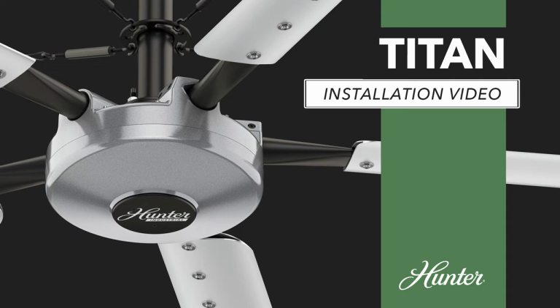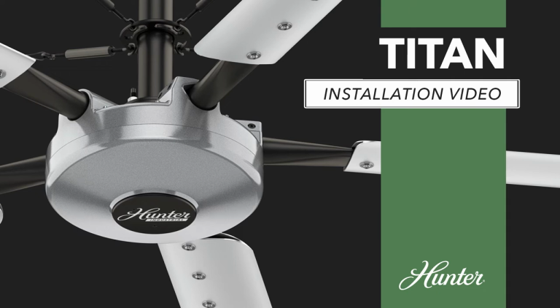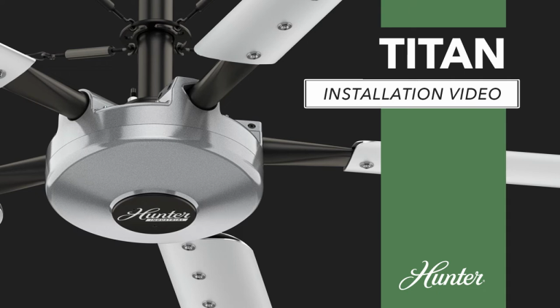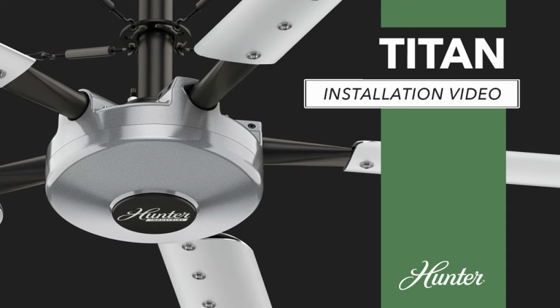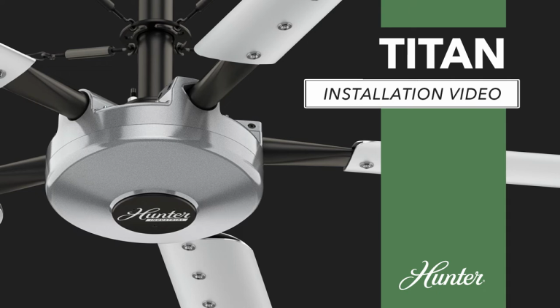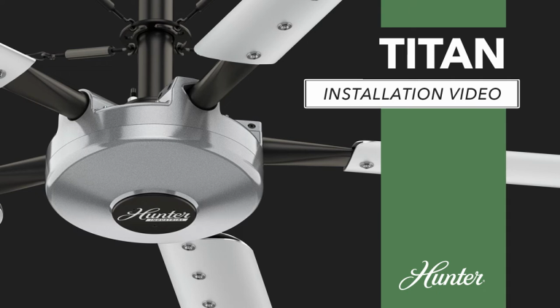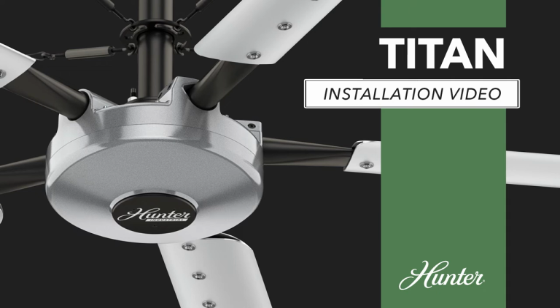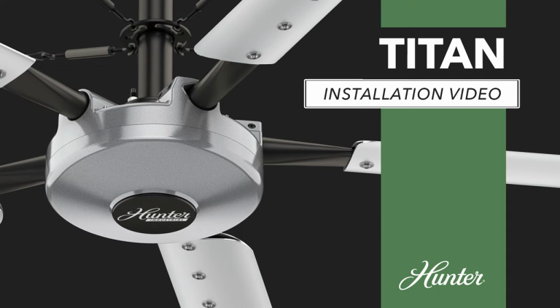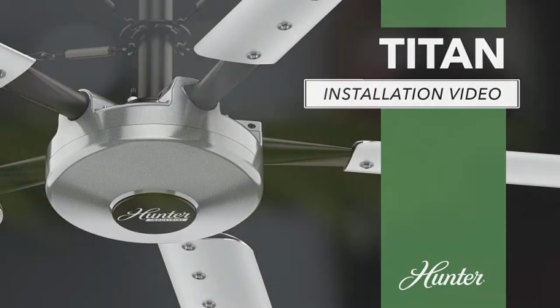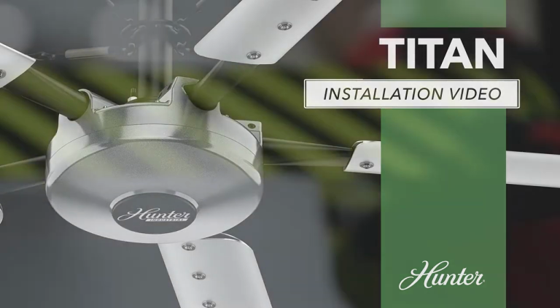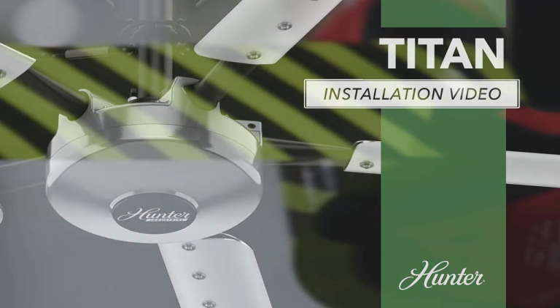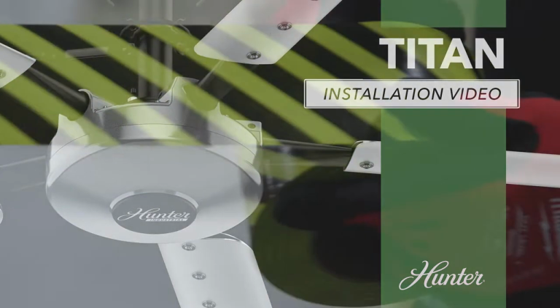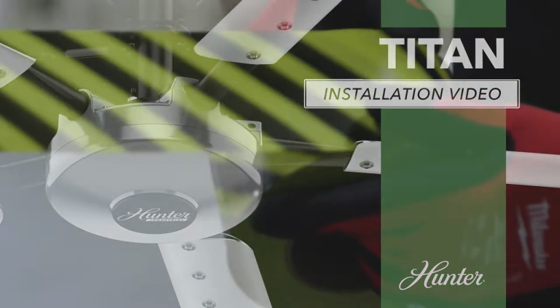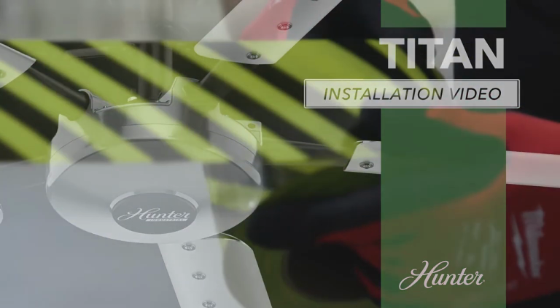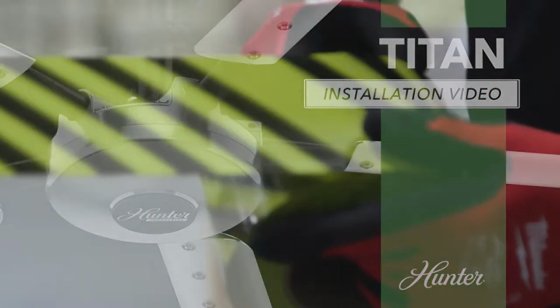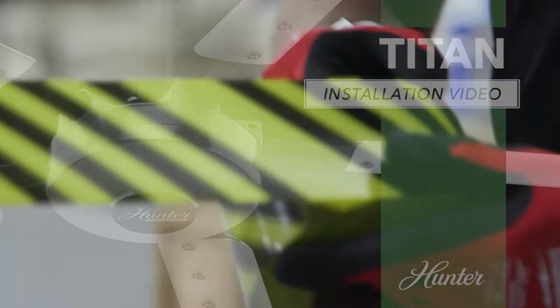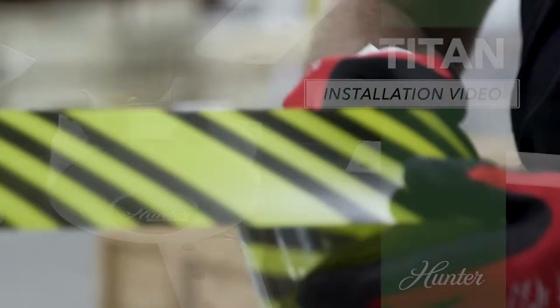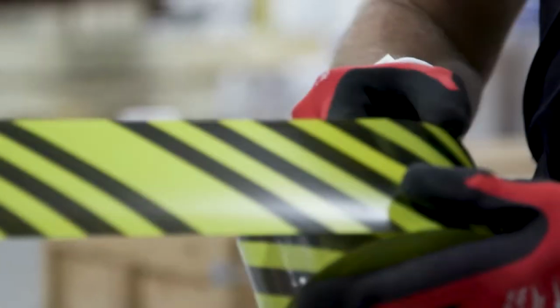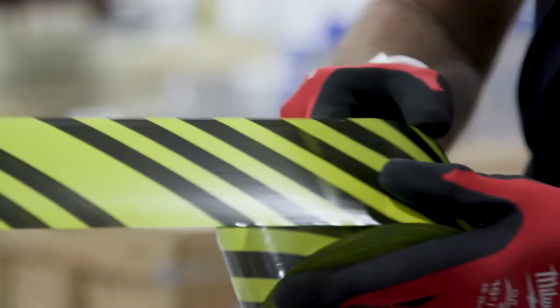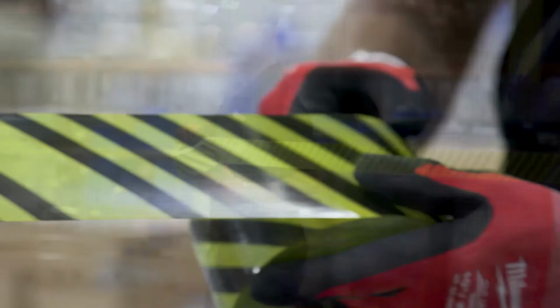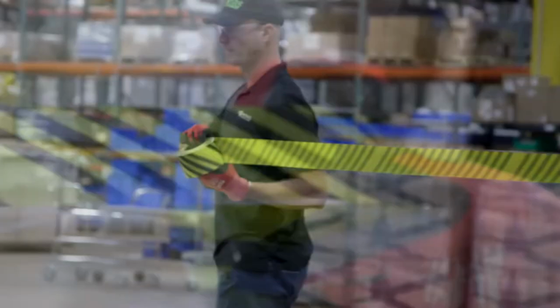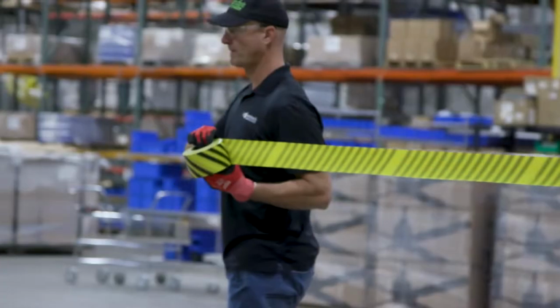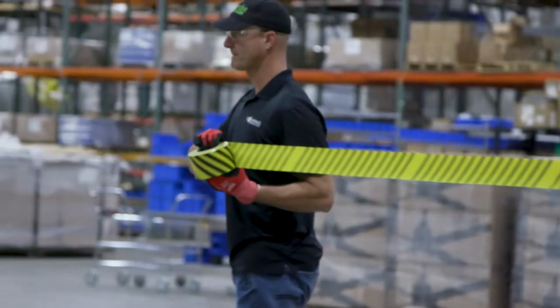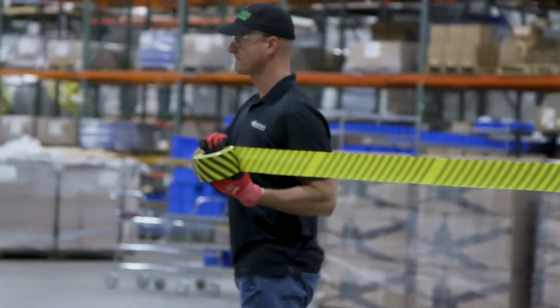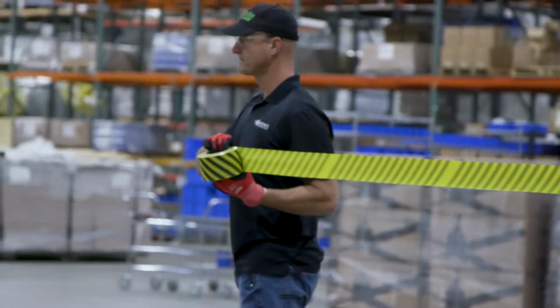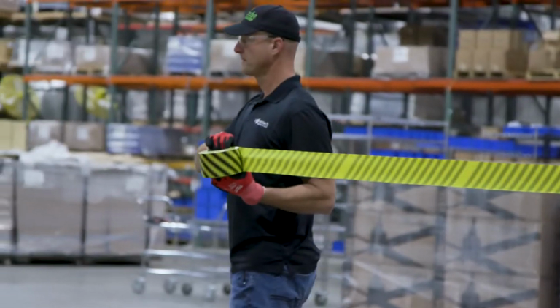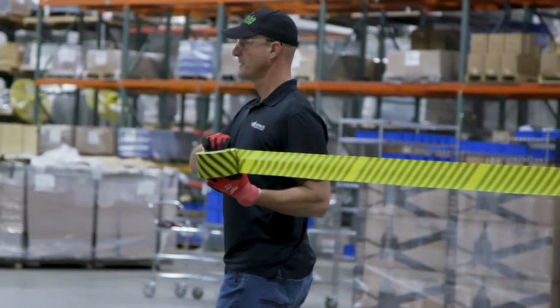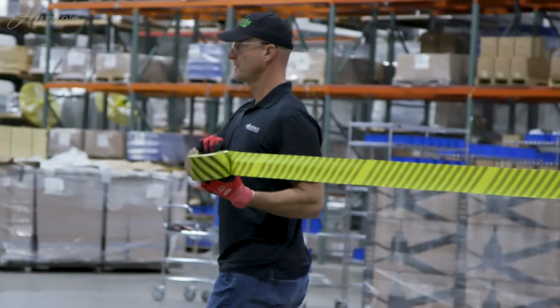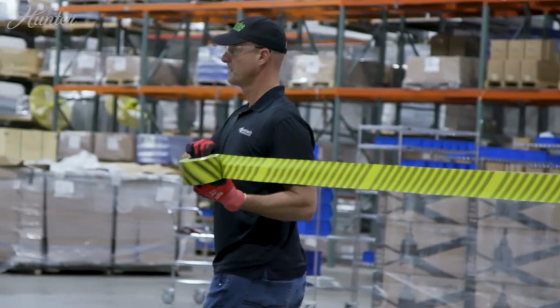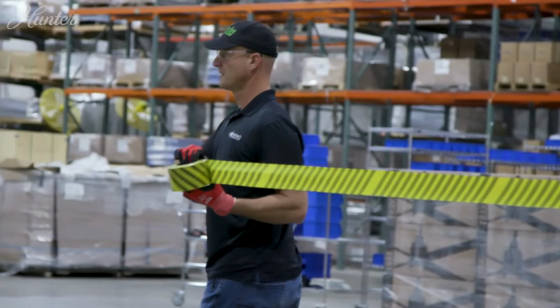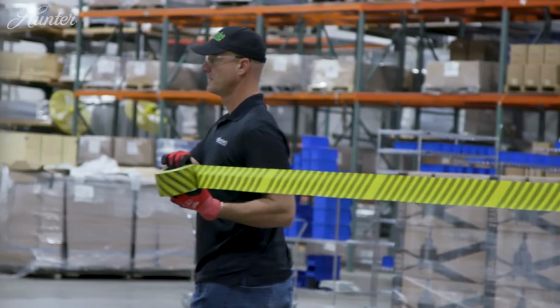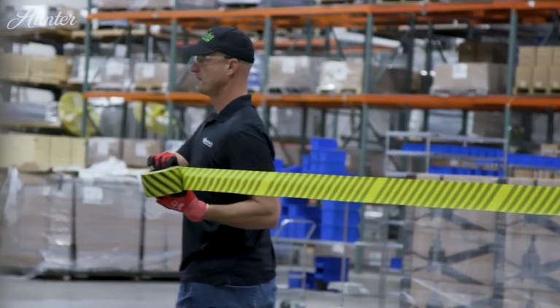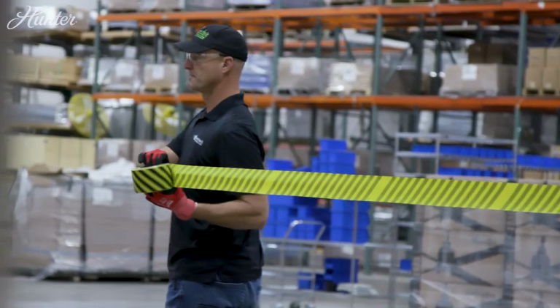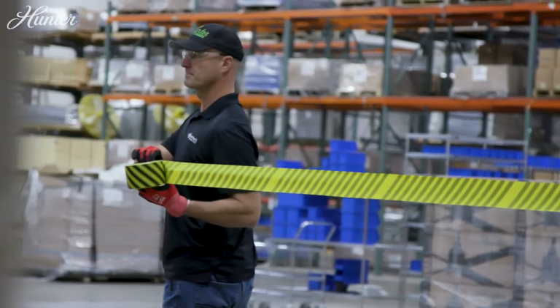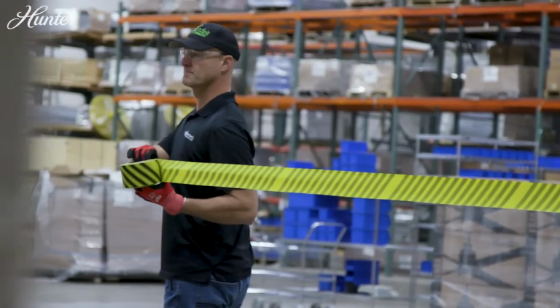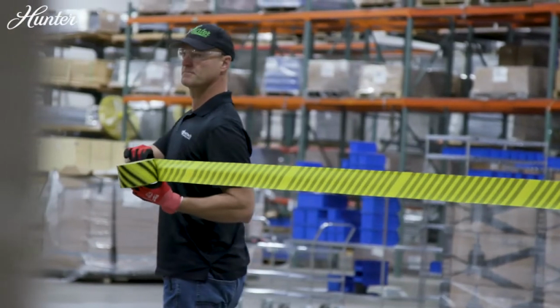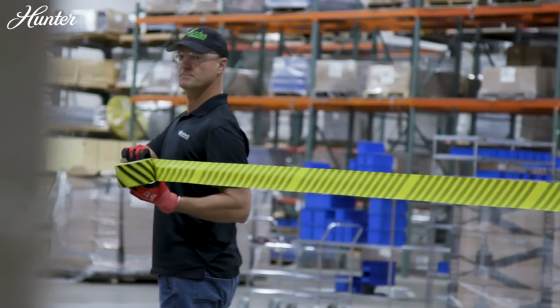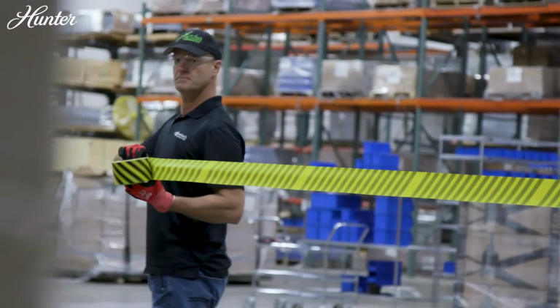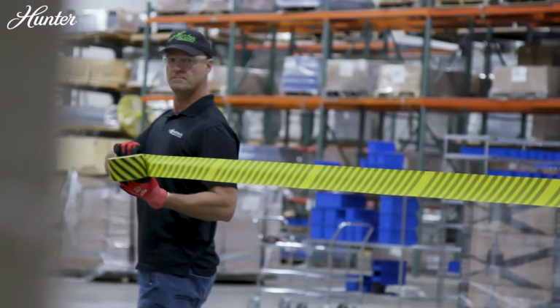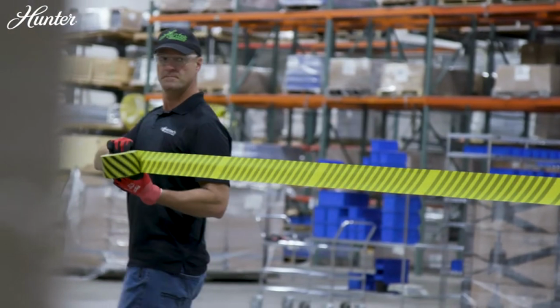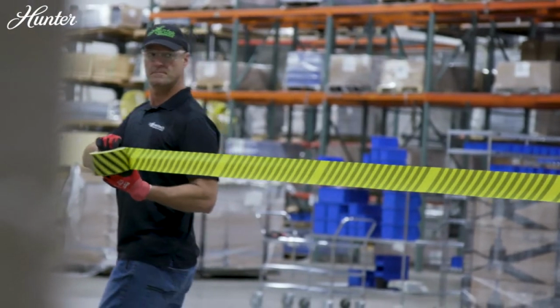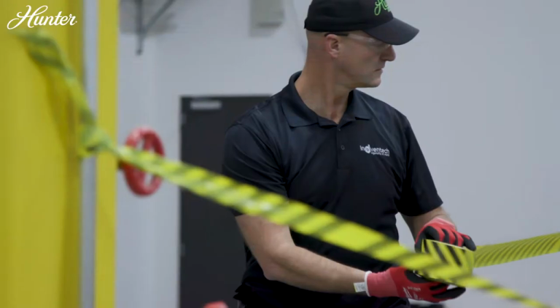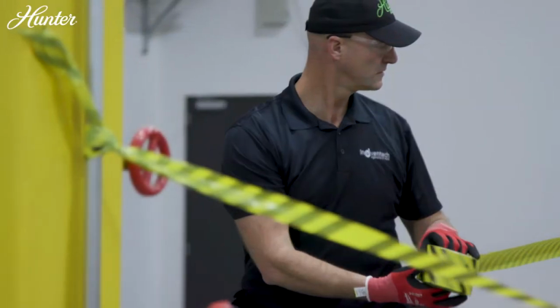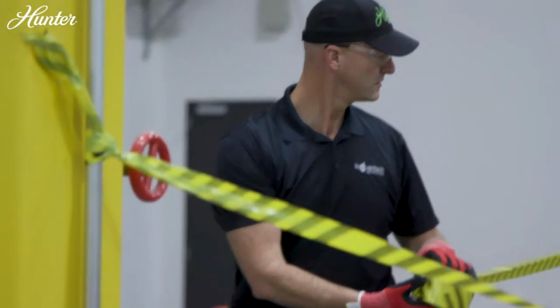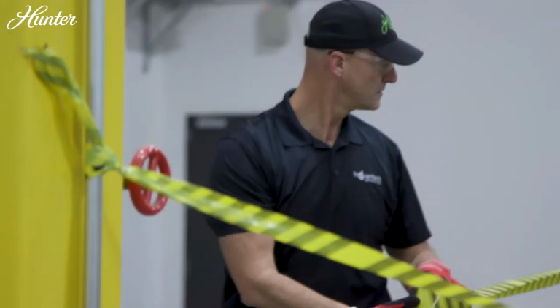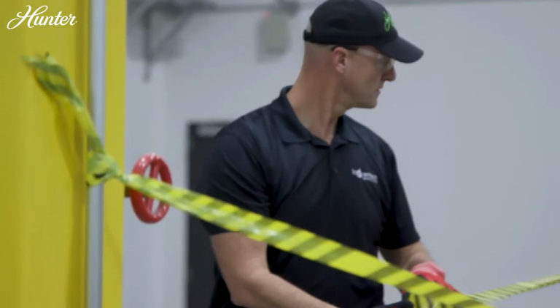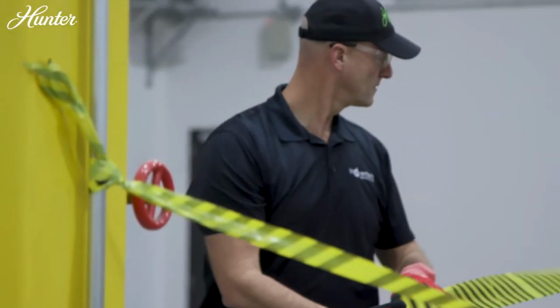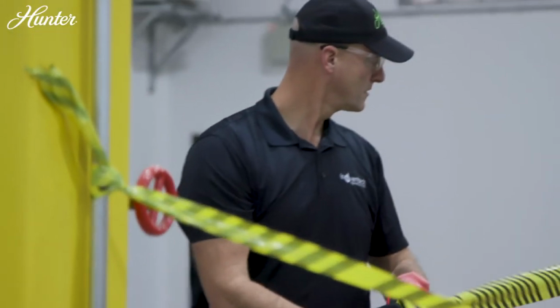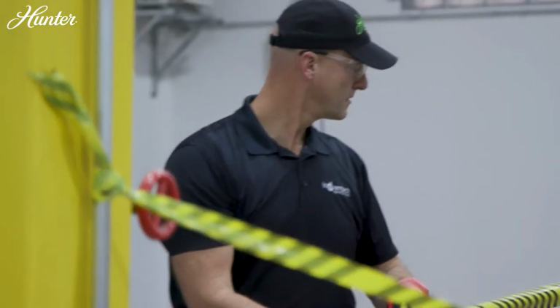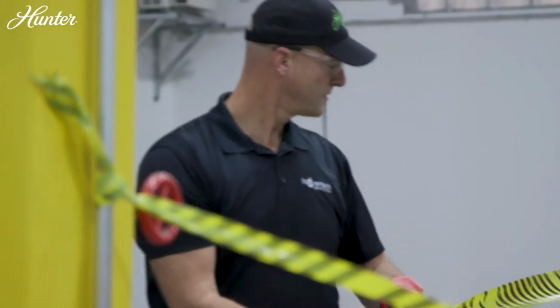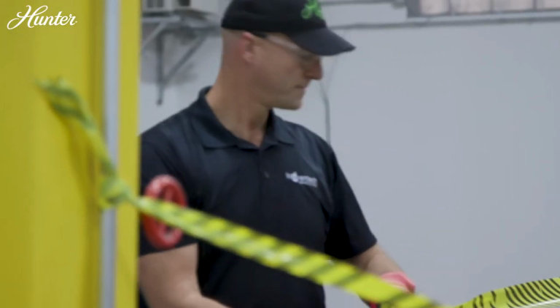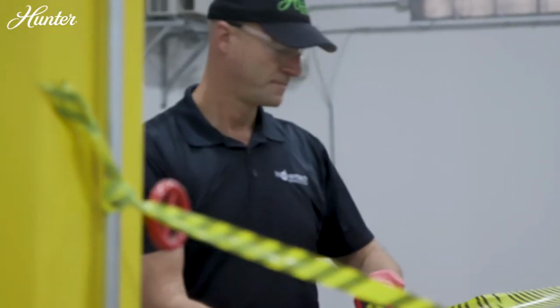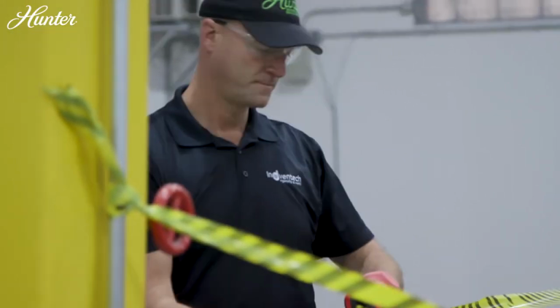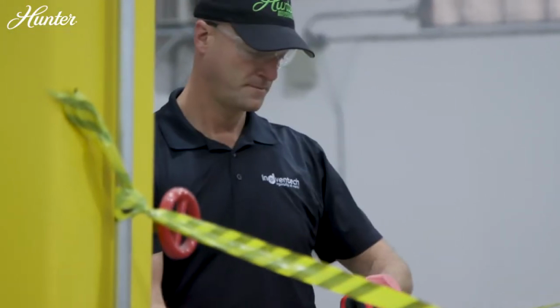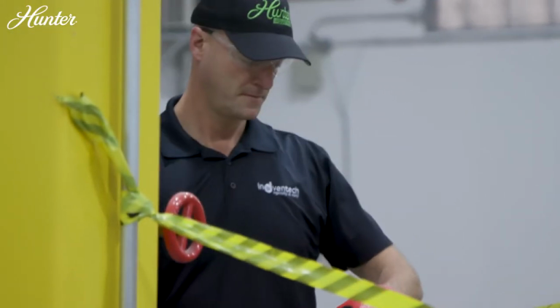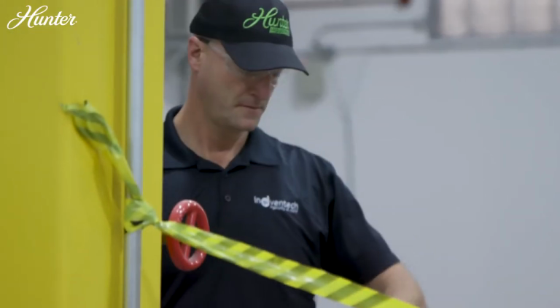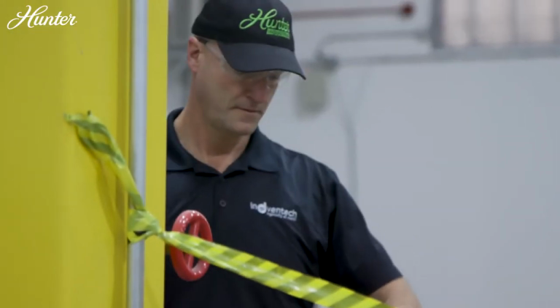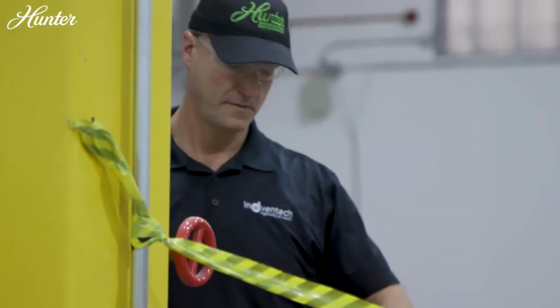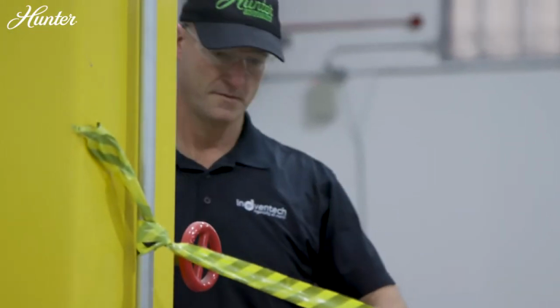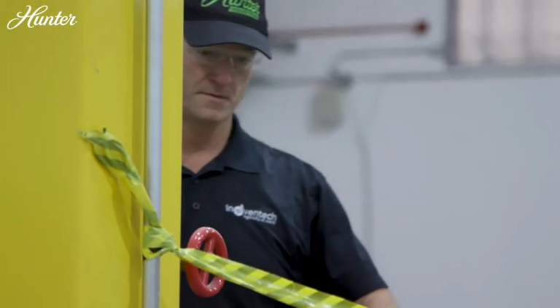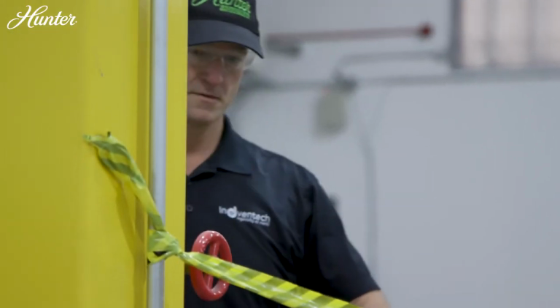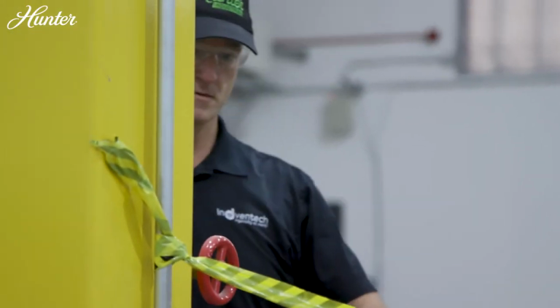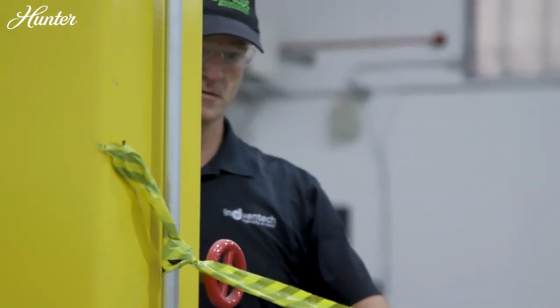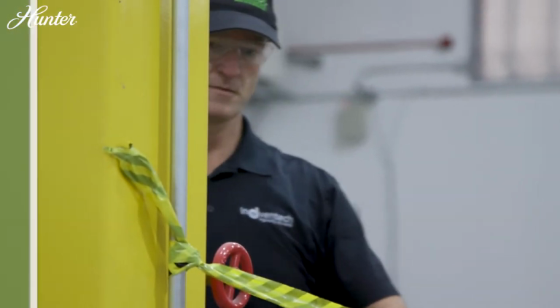Prior to installing Hunter fans, mark off the work area and make sure the breaker is on and all lockout tagout procedures are followed.